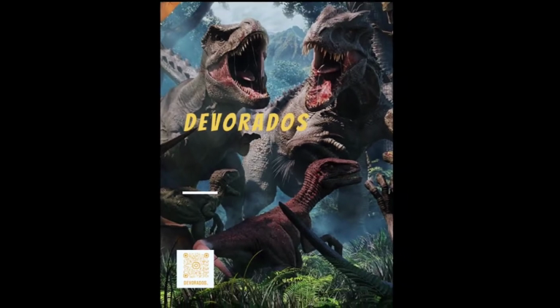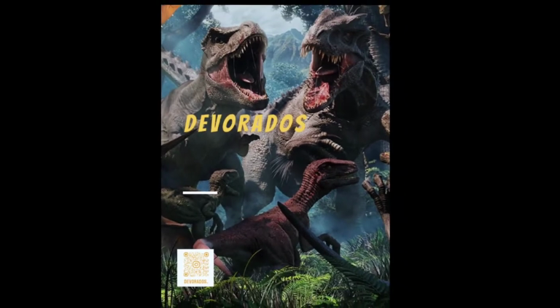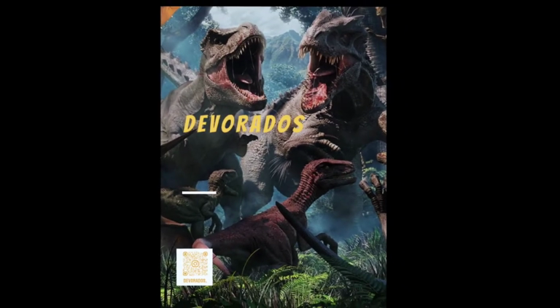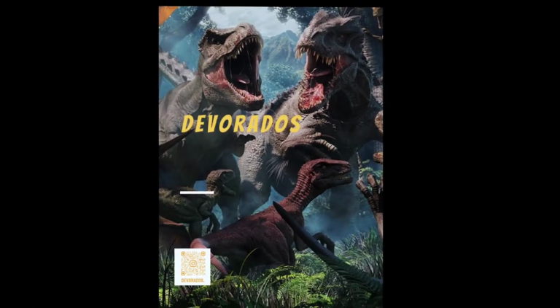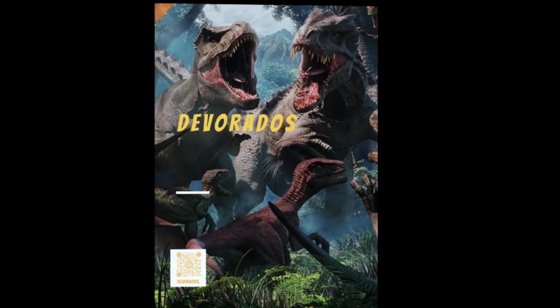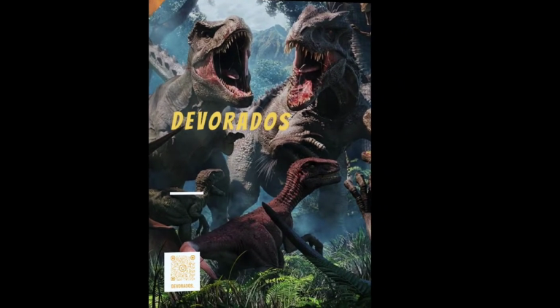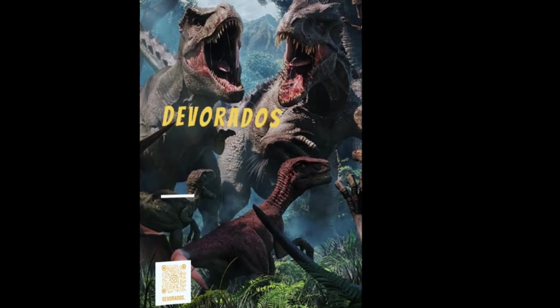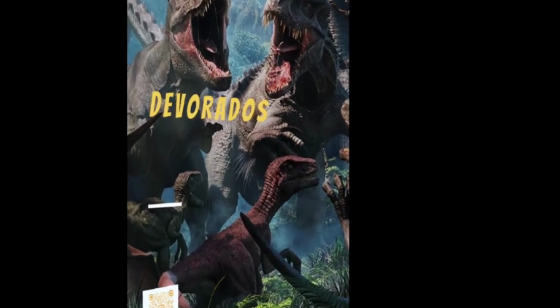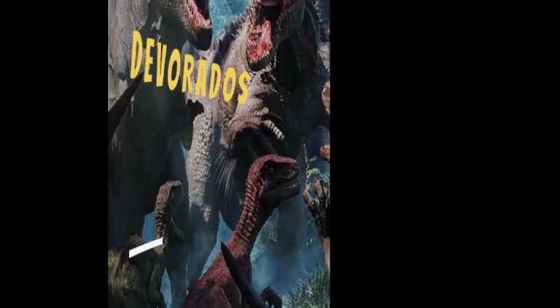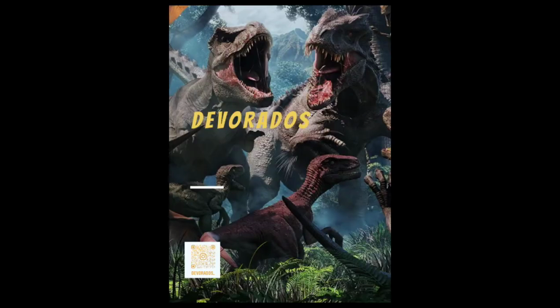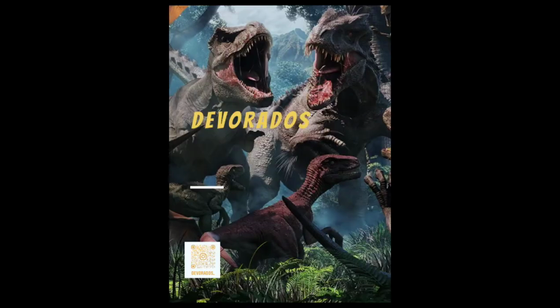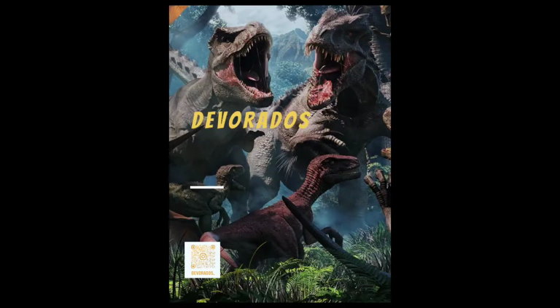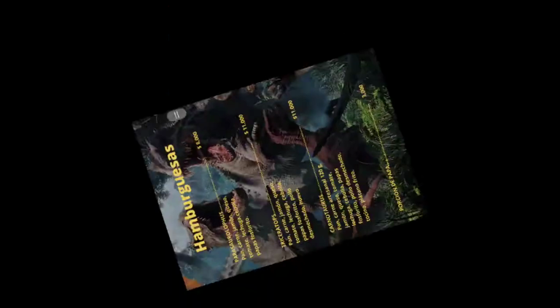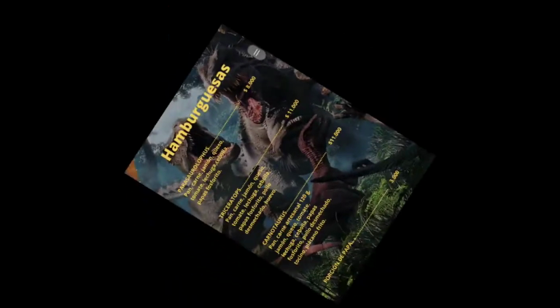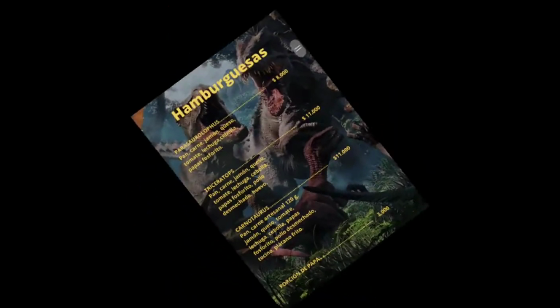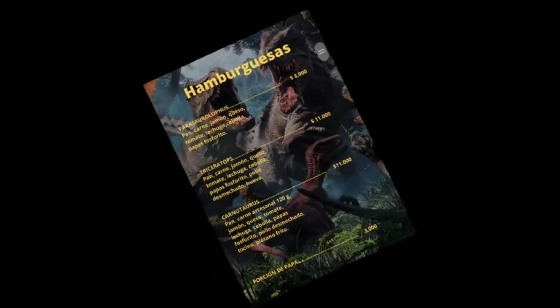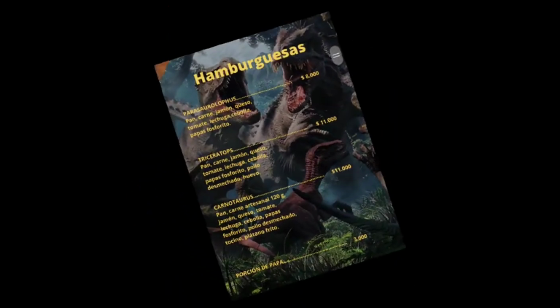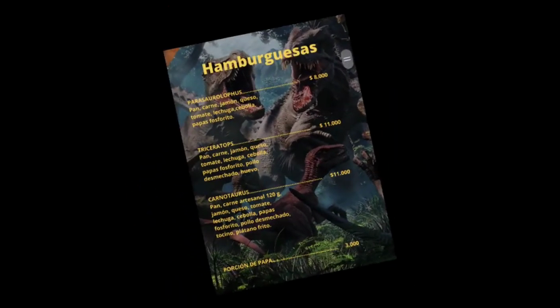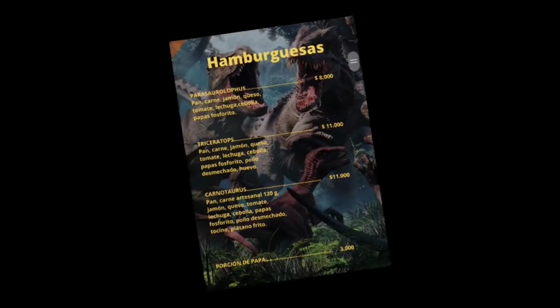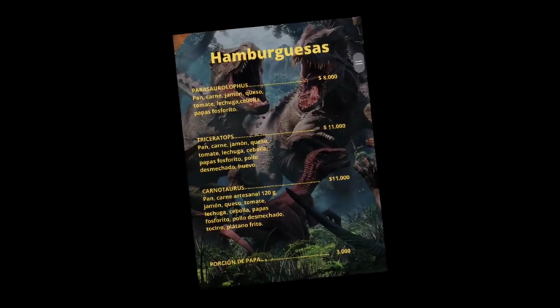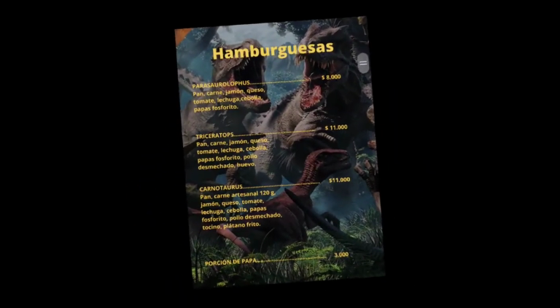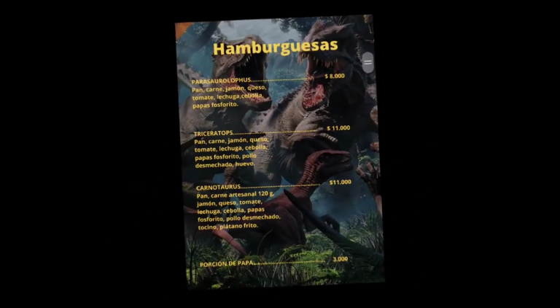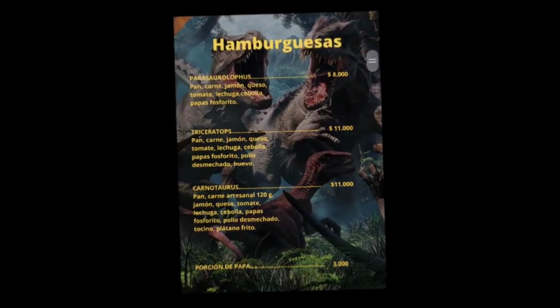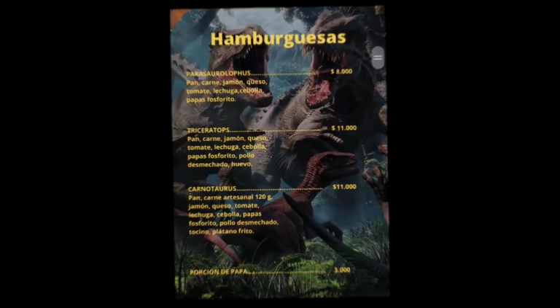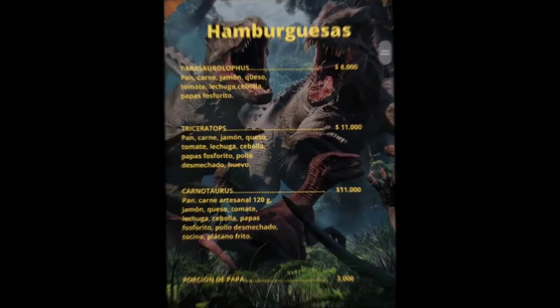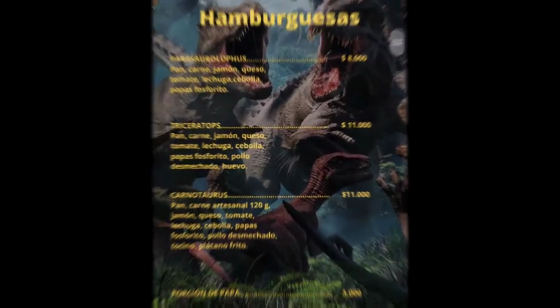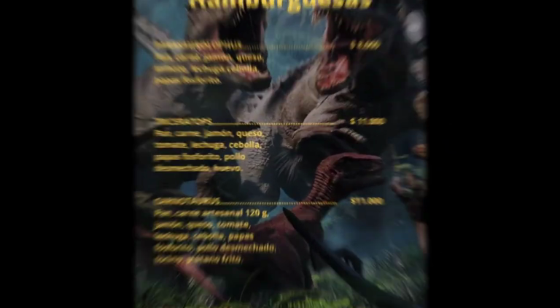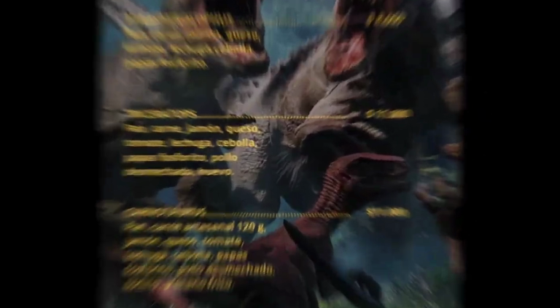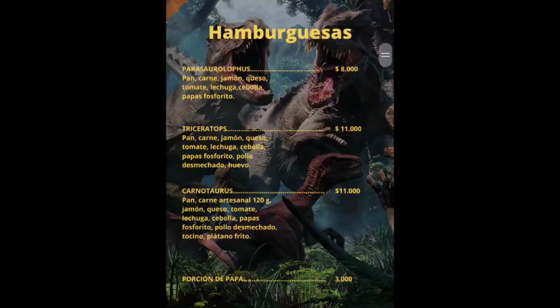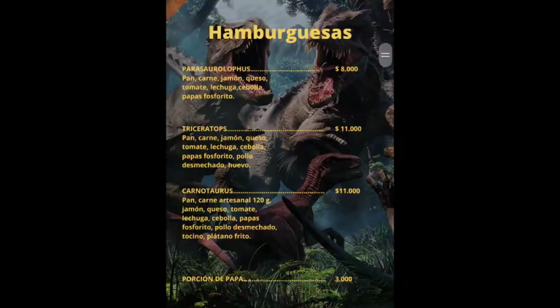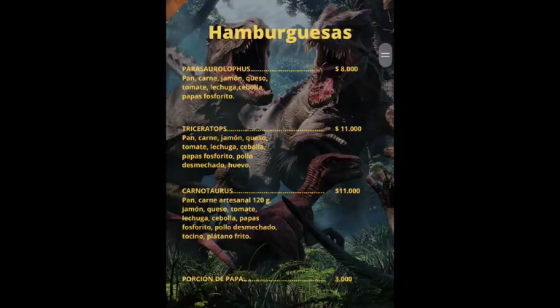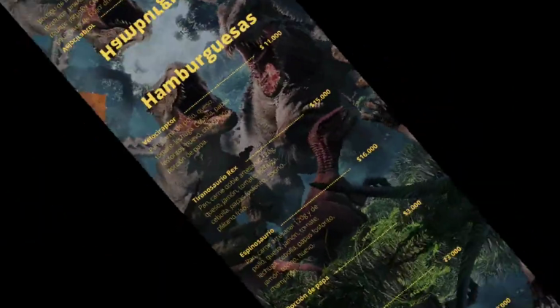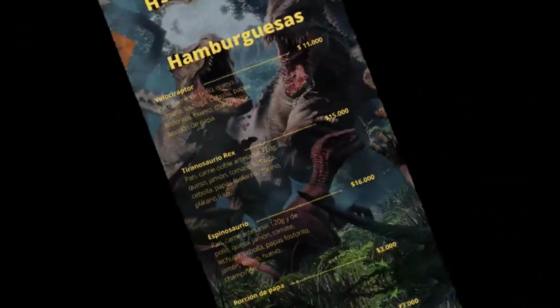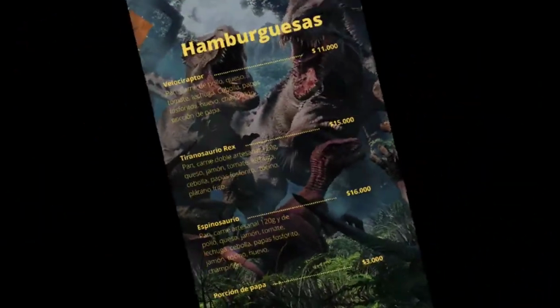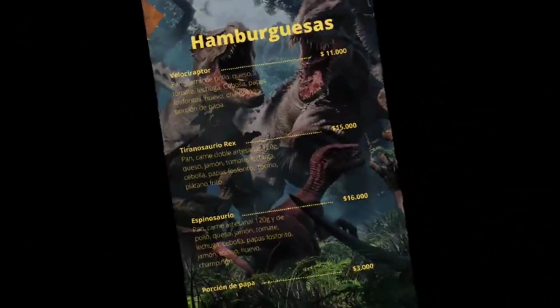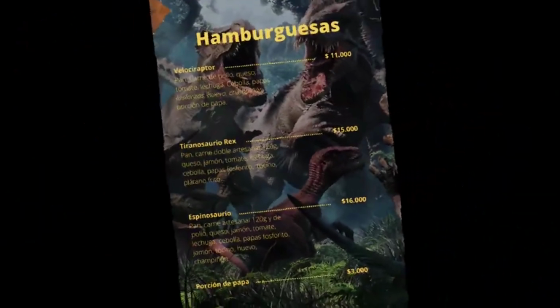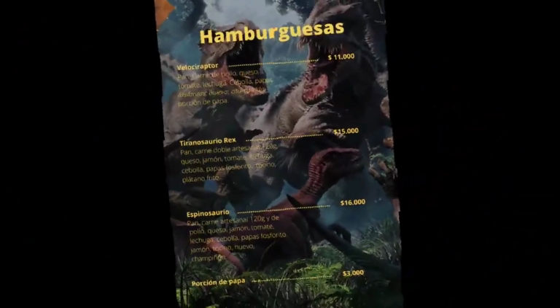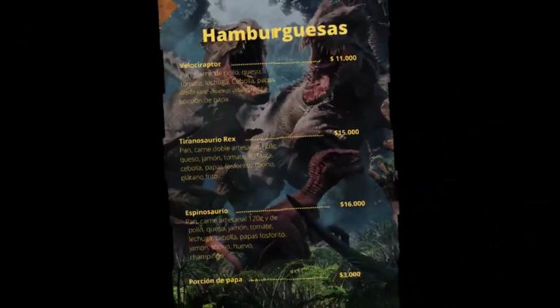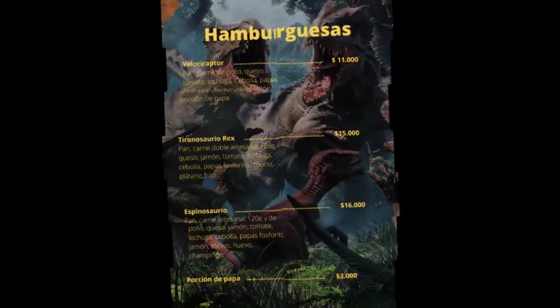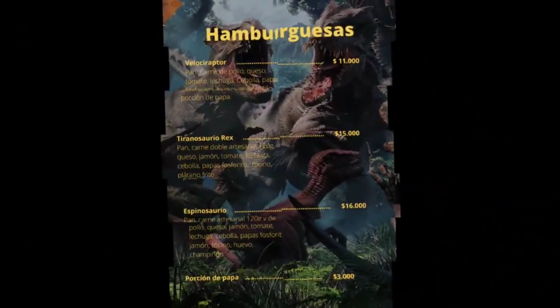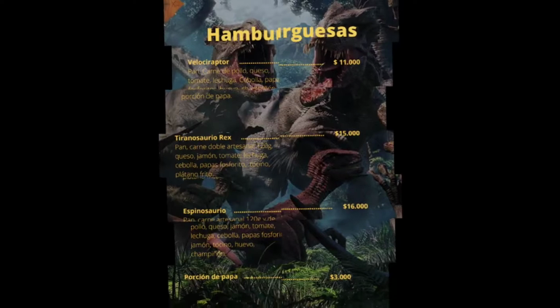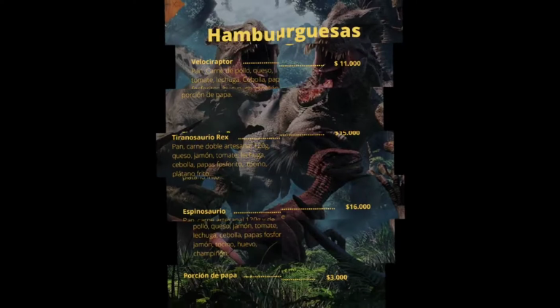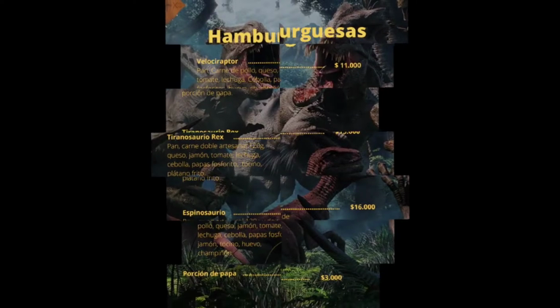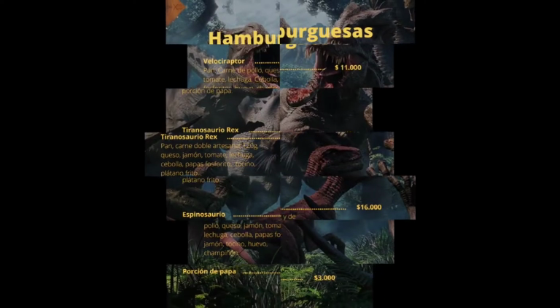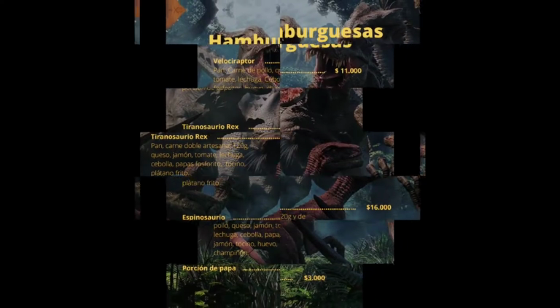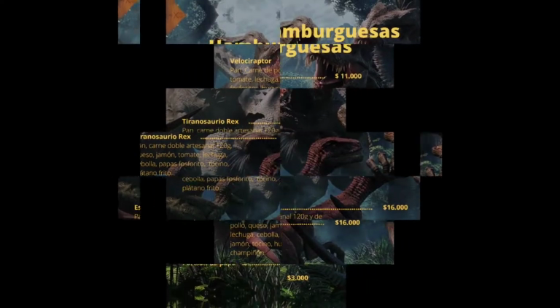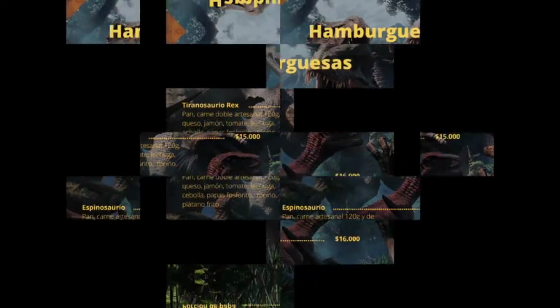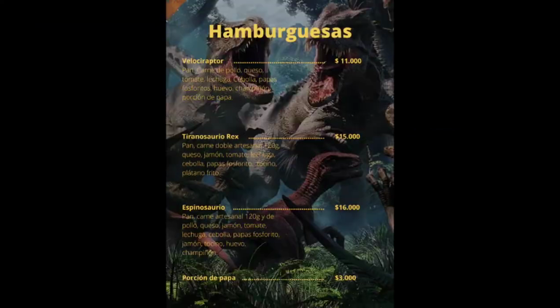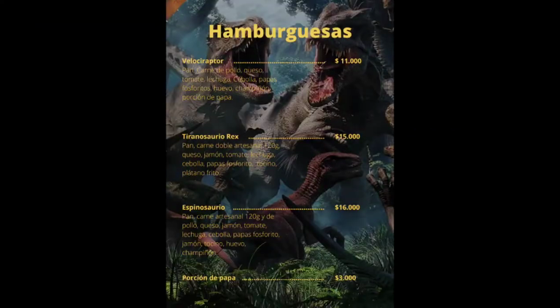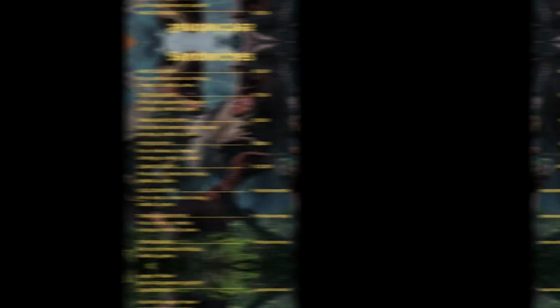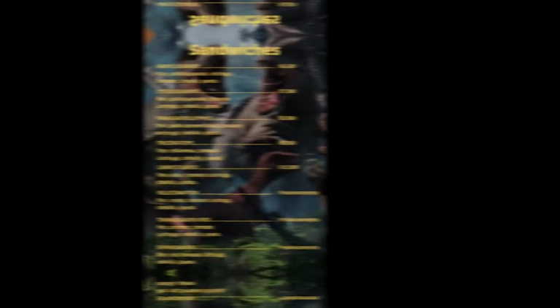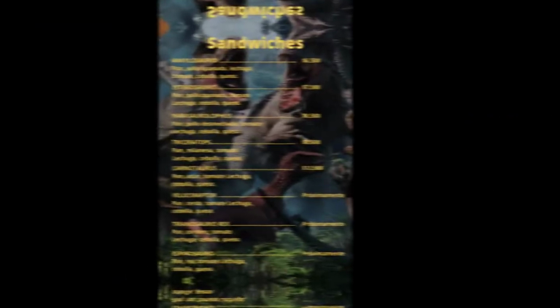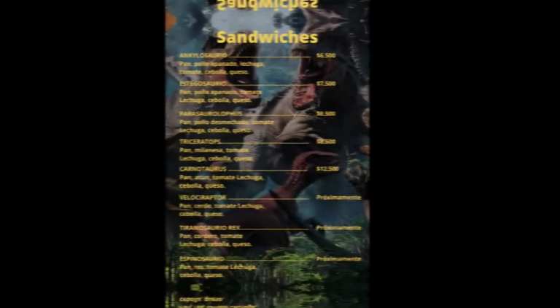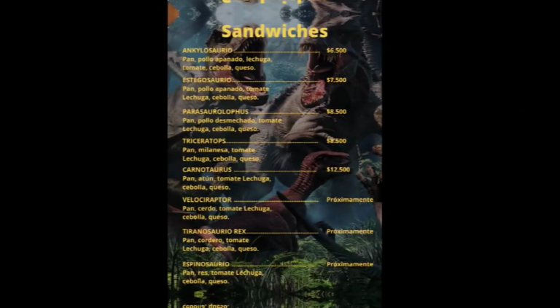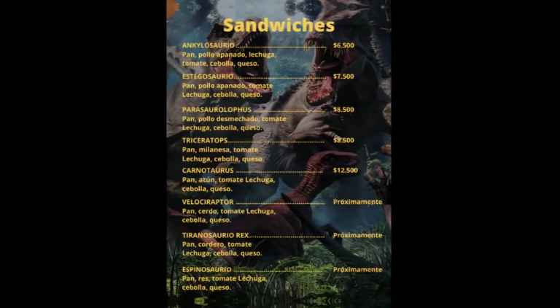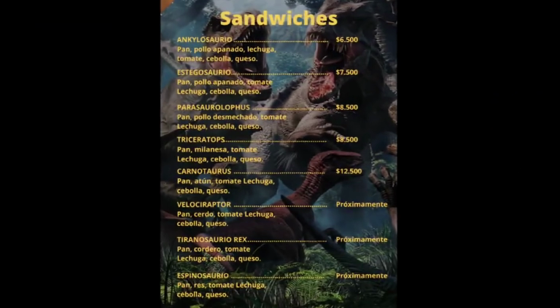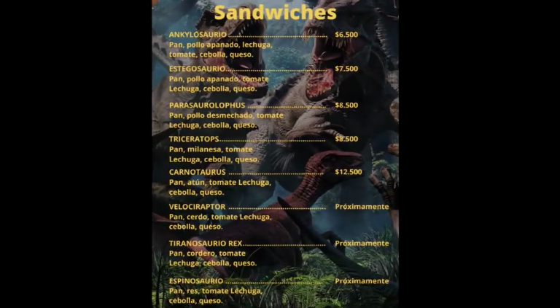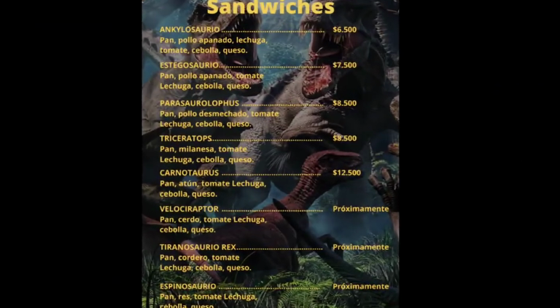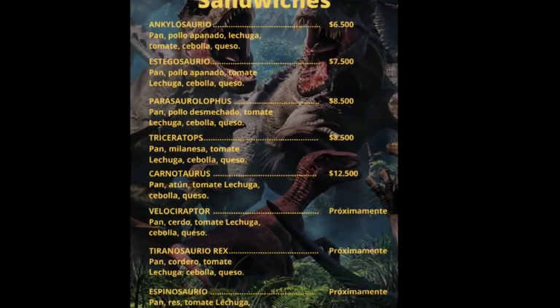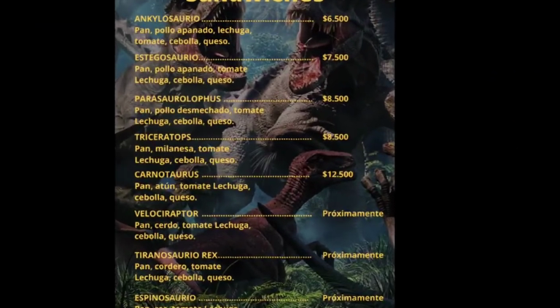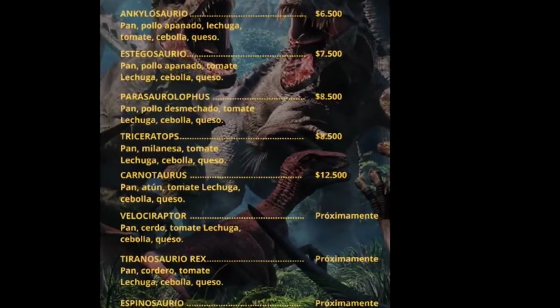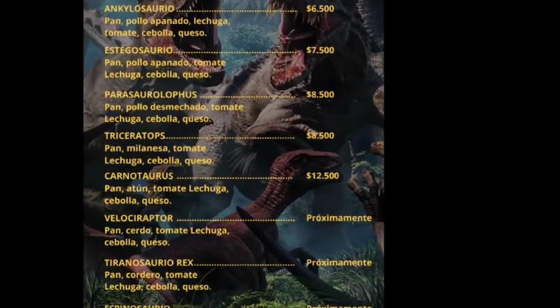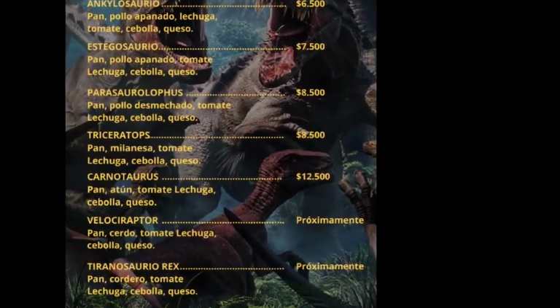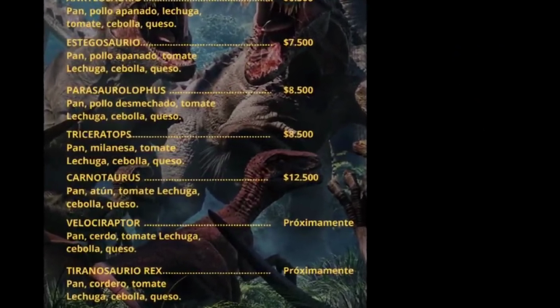Devorados is a franchise set in the Jurassic era. In fact, the name of the dishes is based on the names of some dinosaurs of that time.